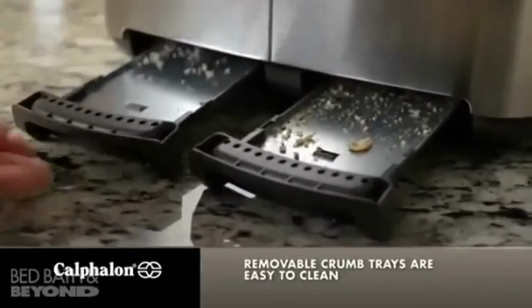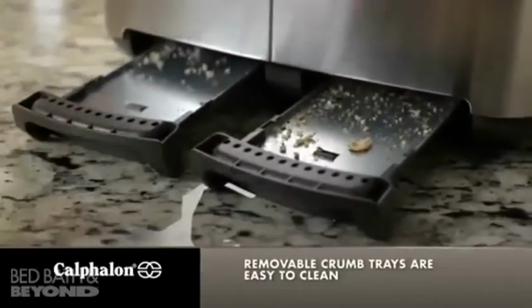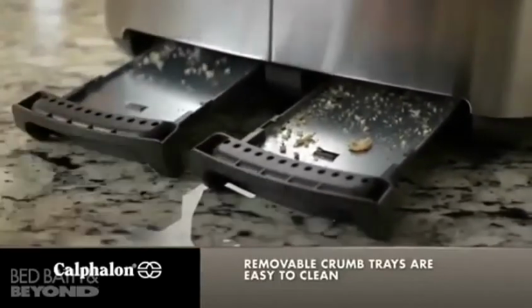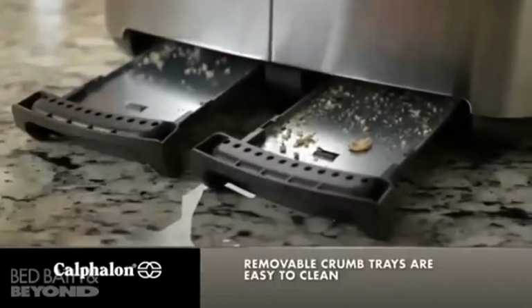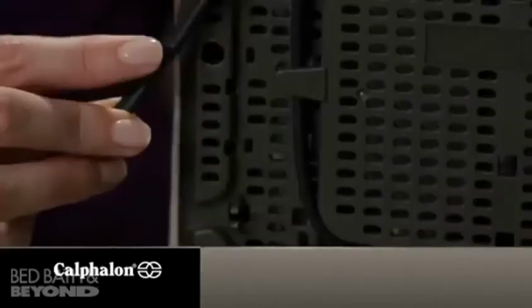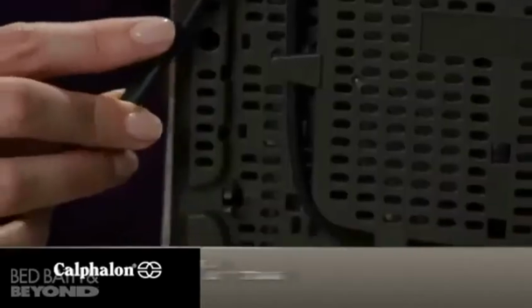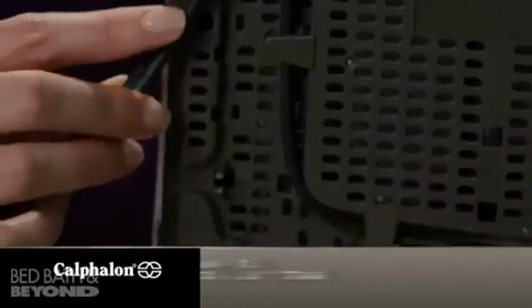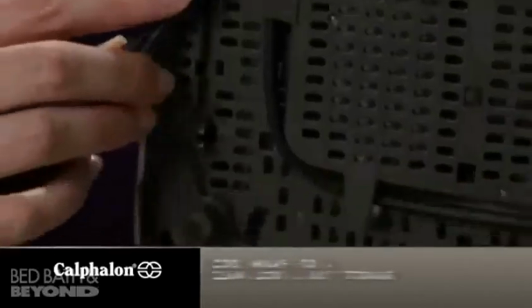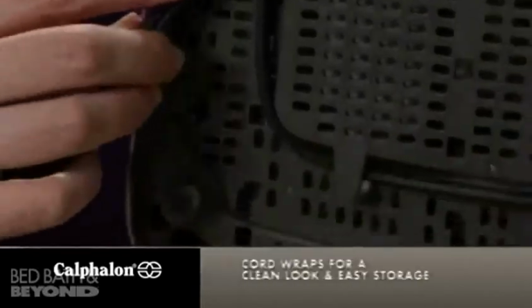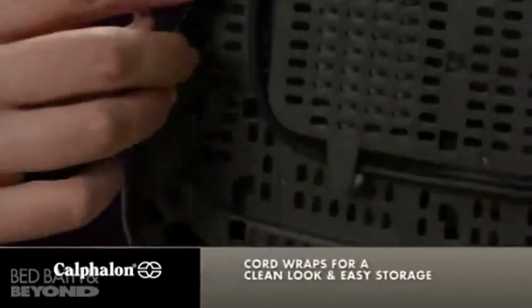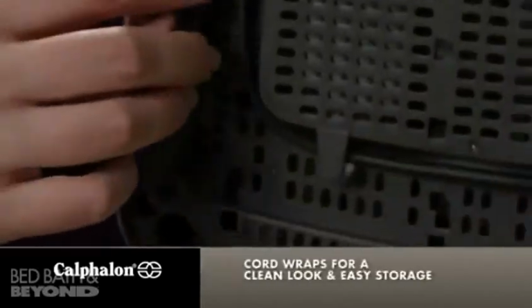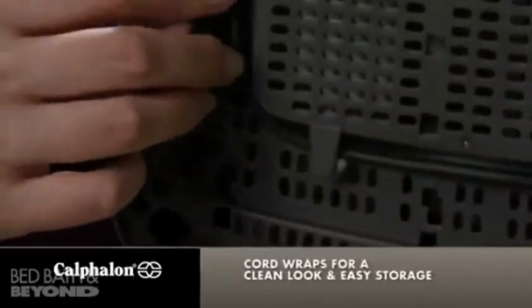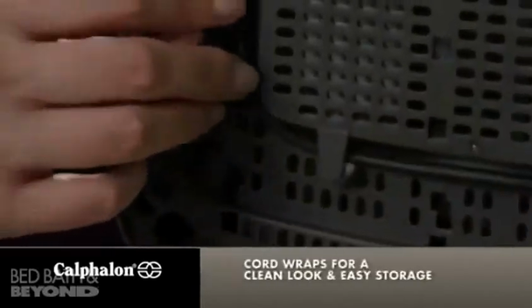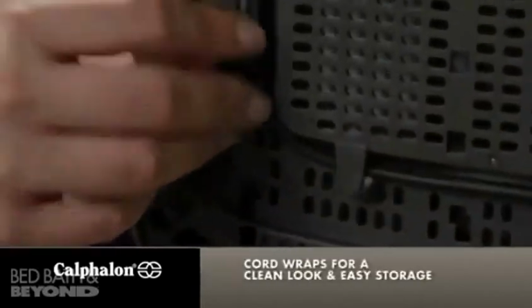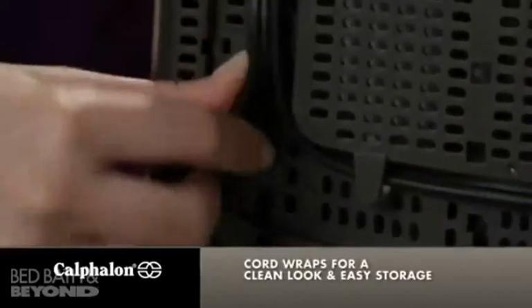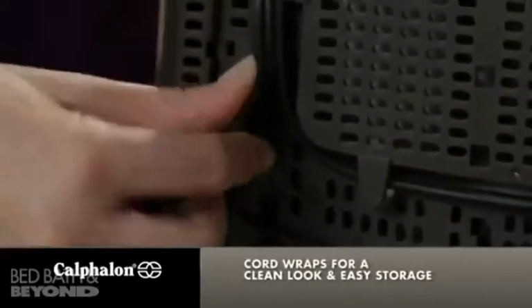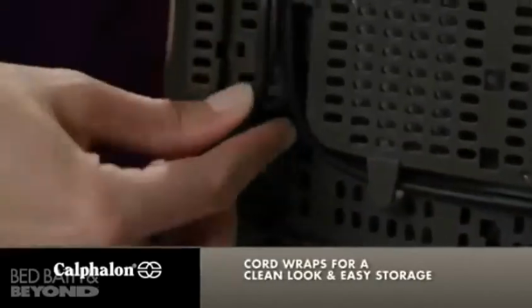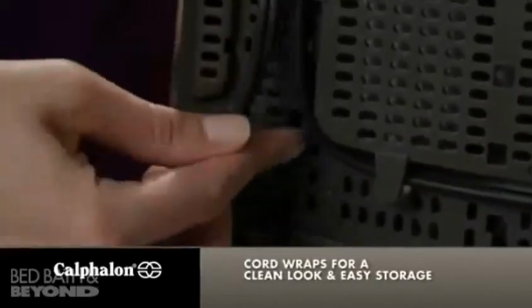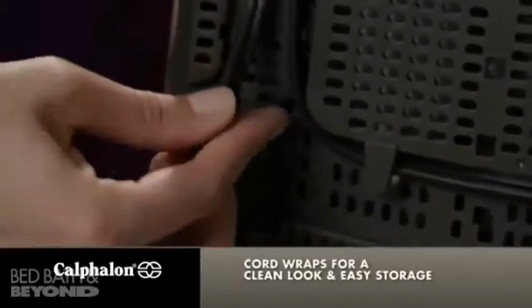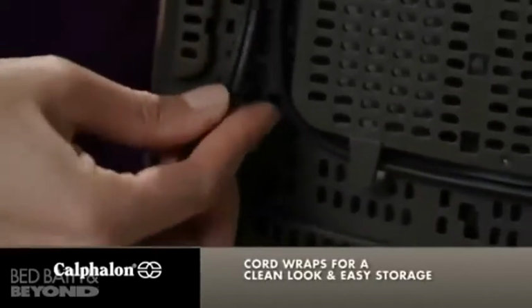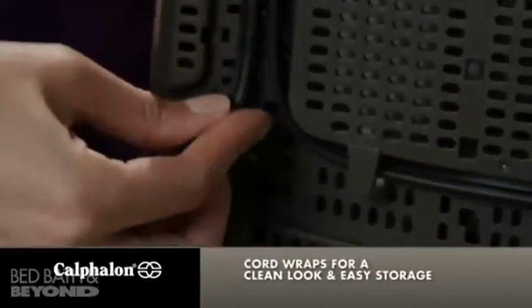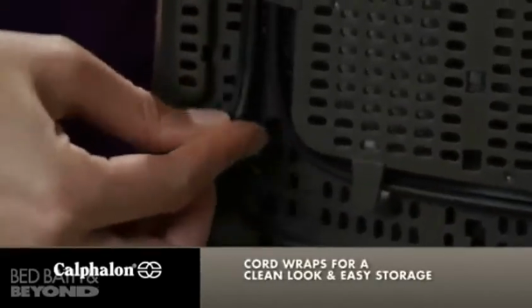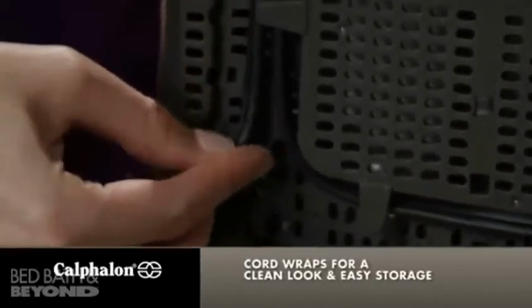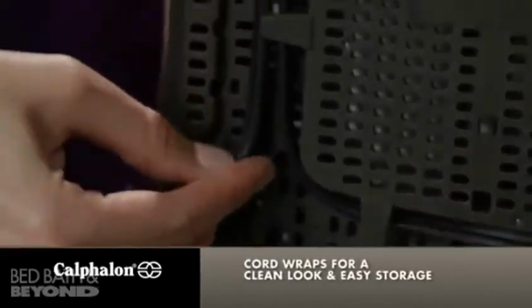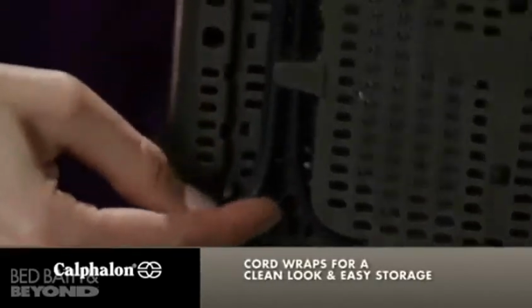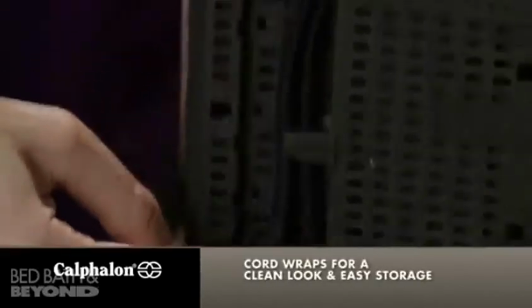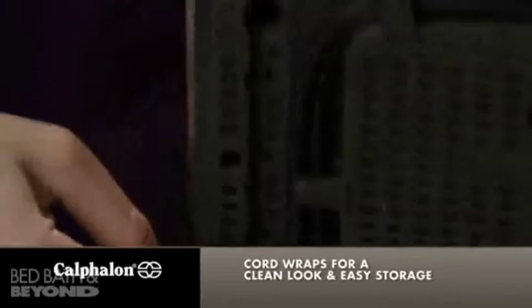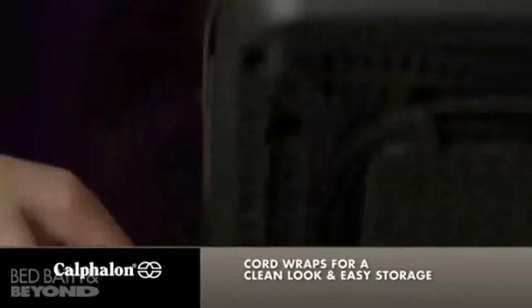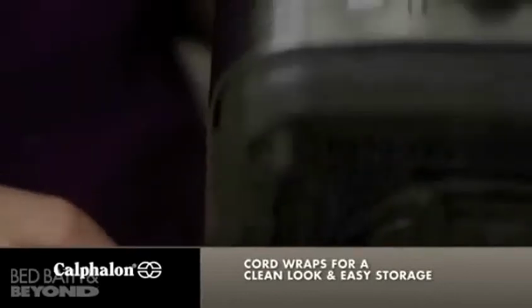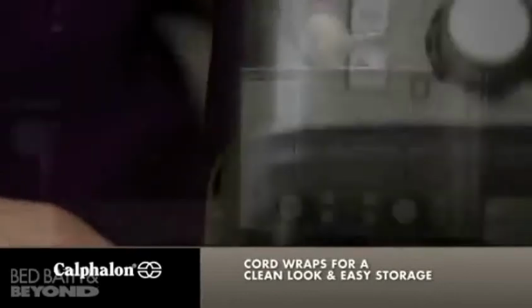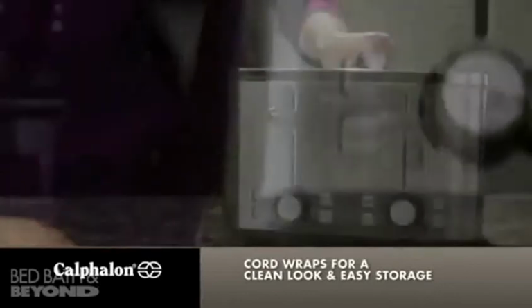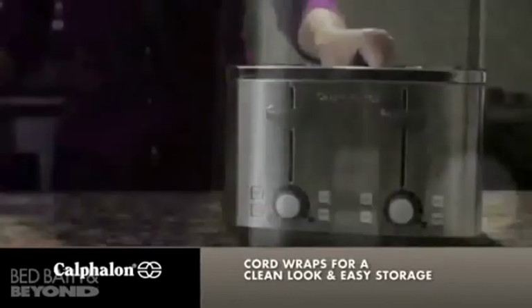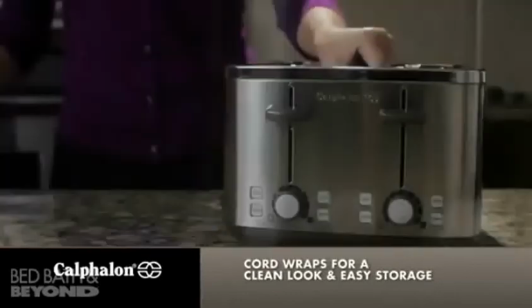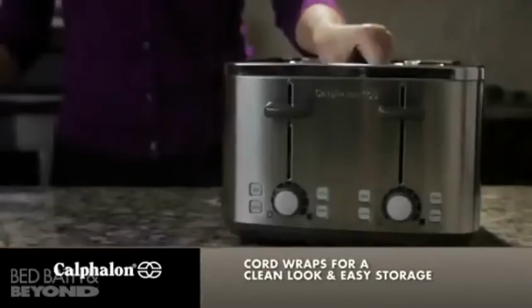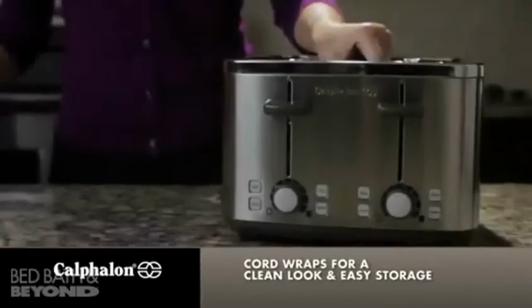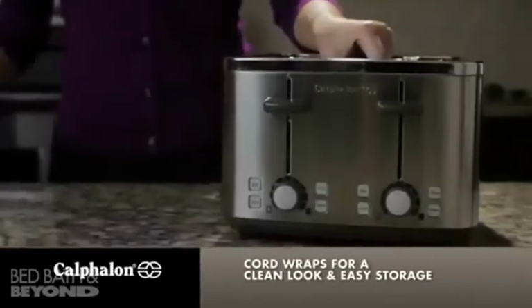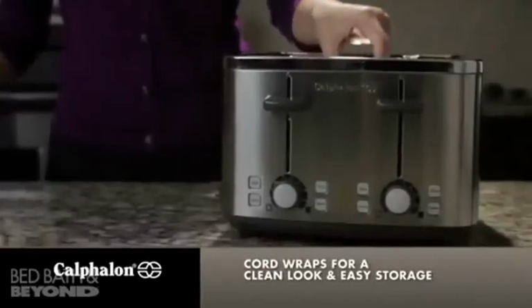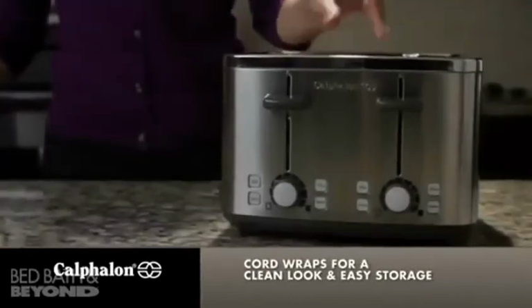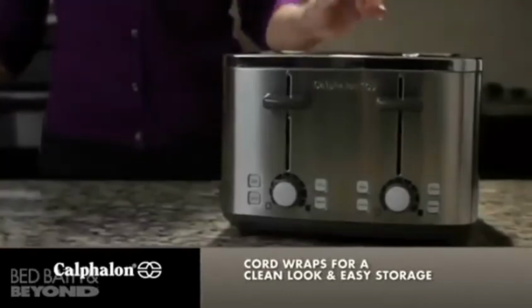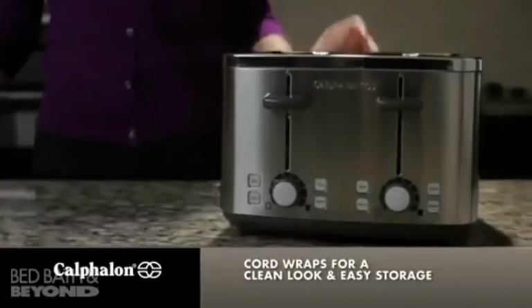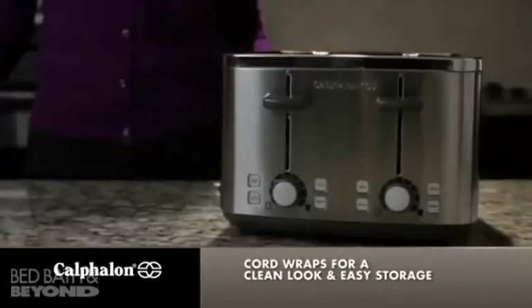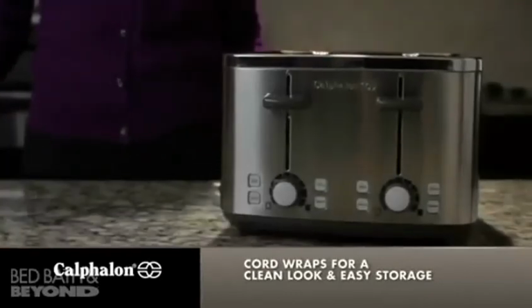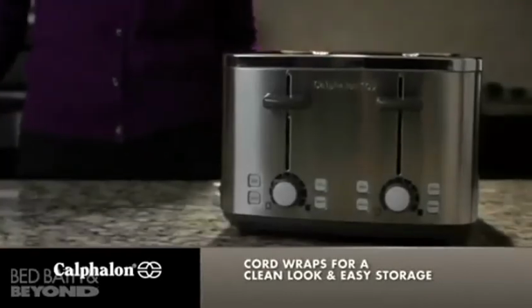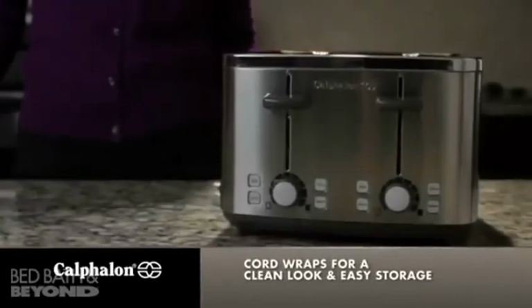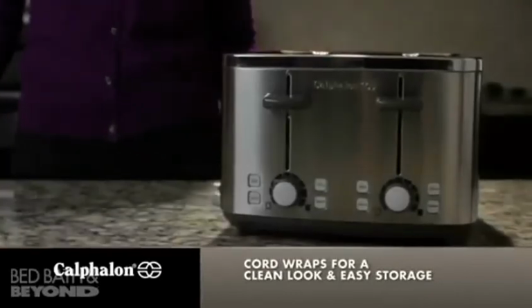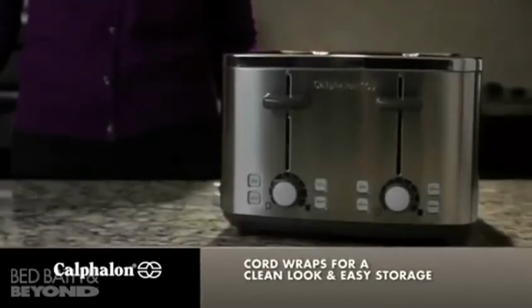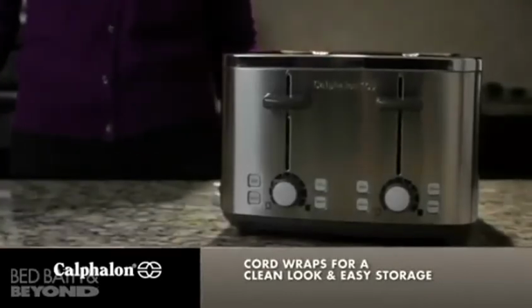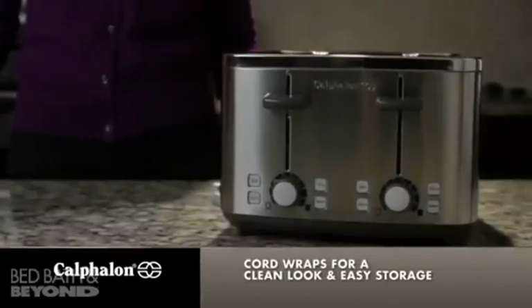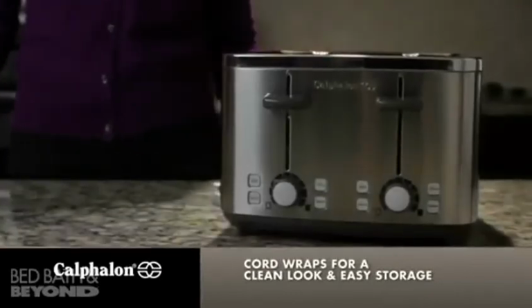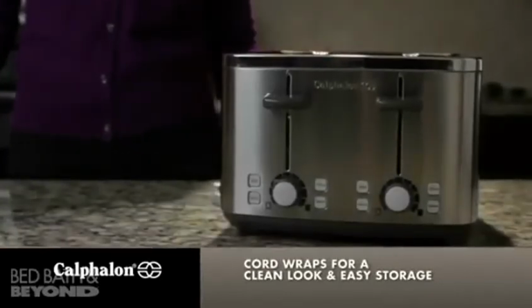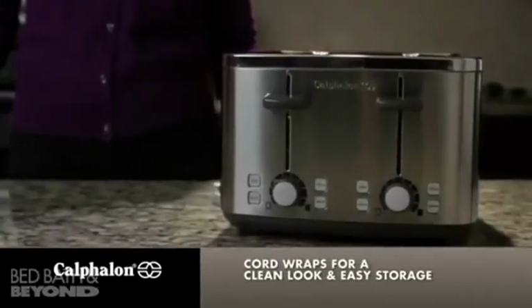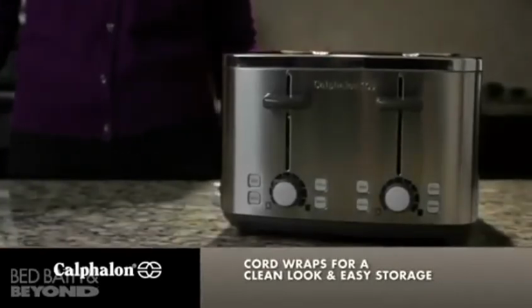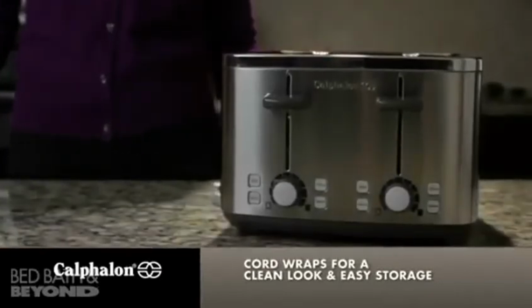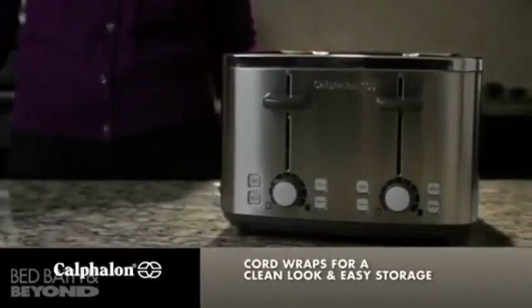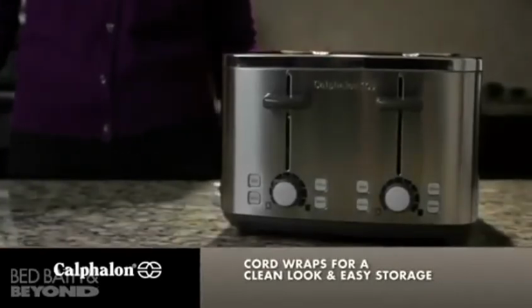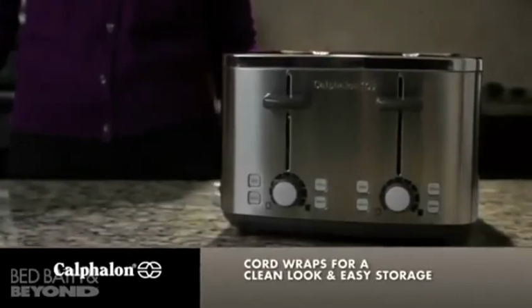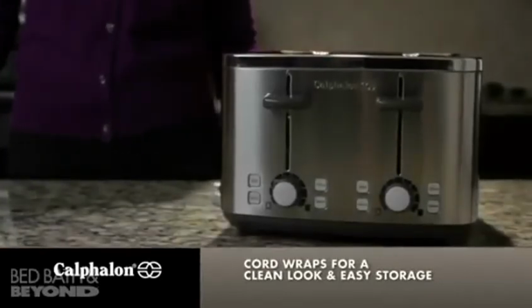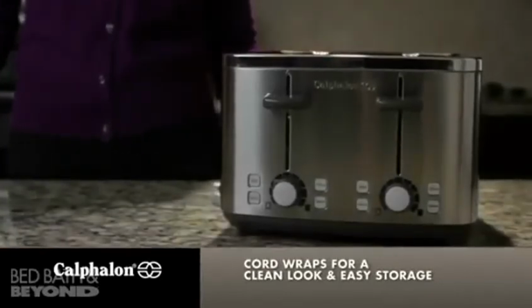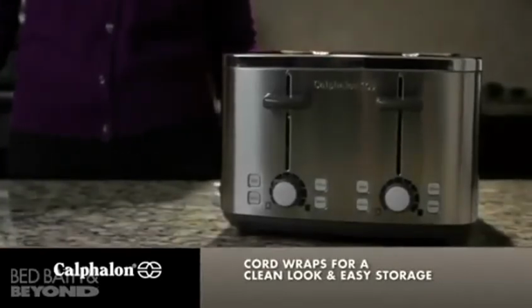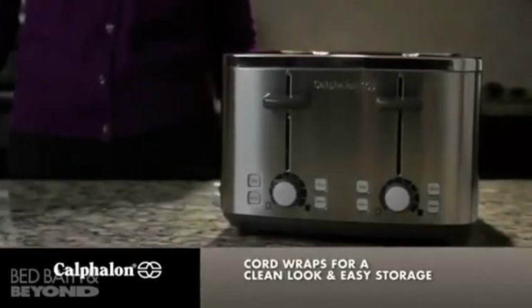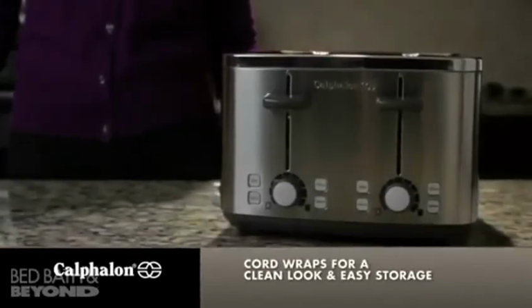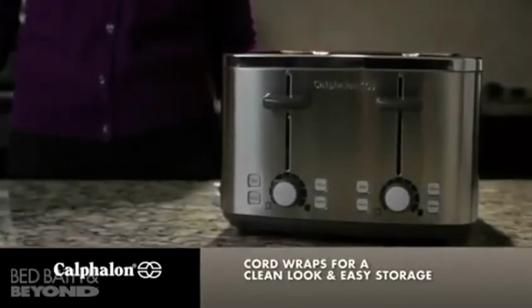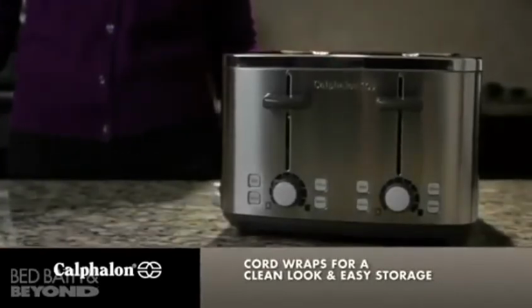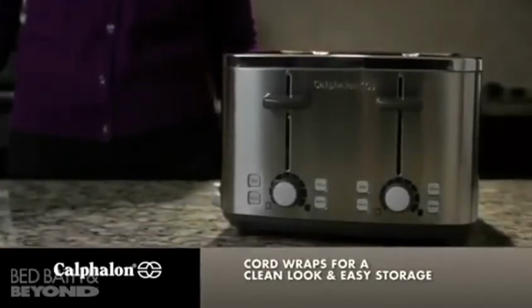The Calphalon 4-Slot Toaster has a cord wrap, so it looks beautiful on your countertop and is easy to store.